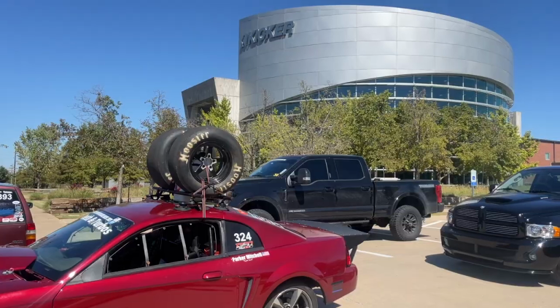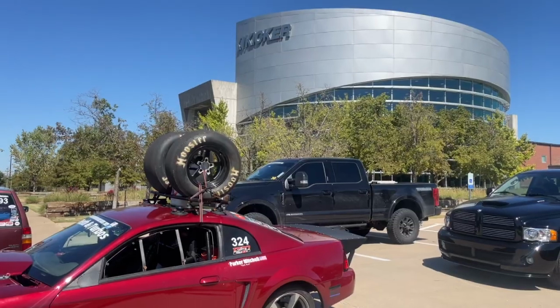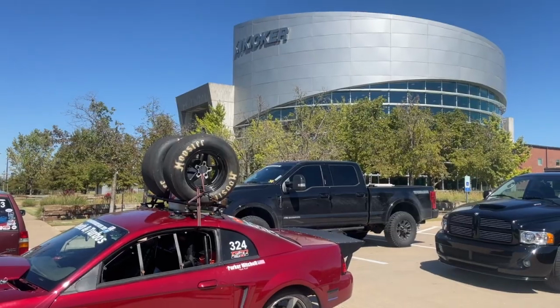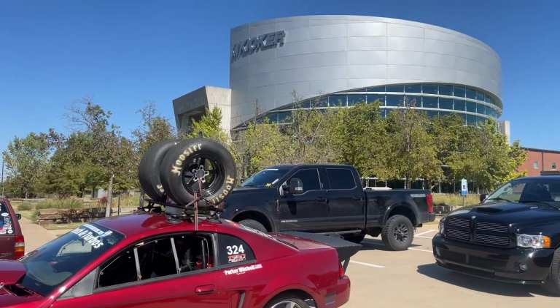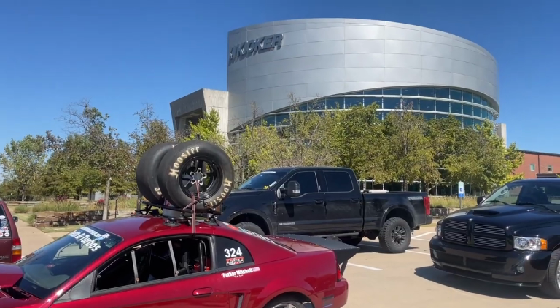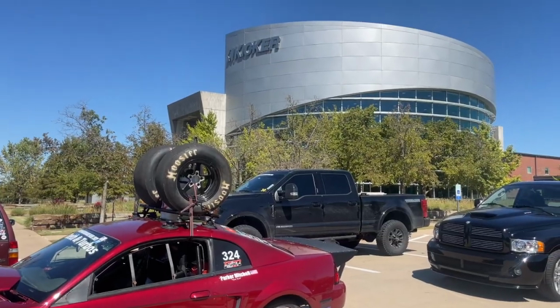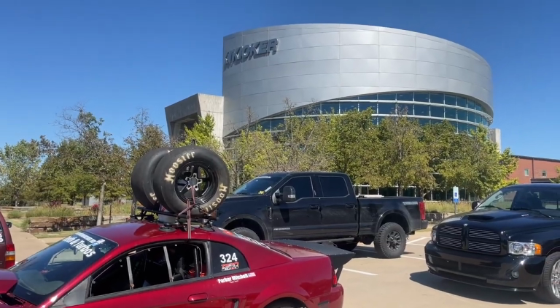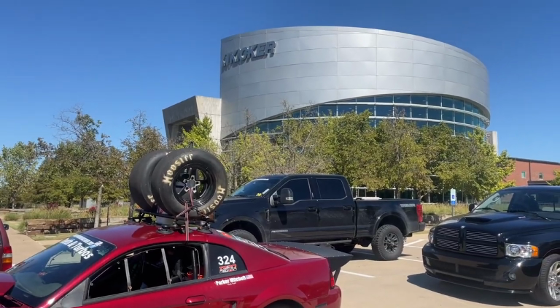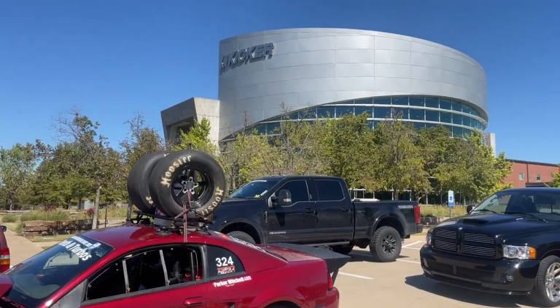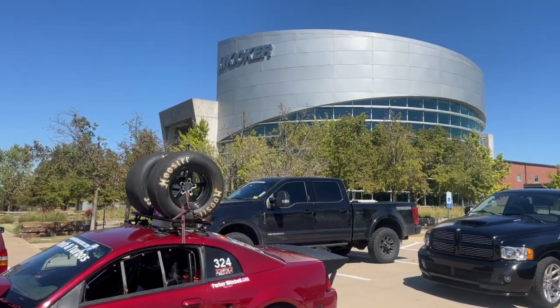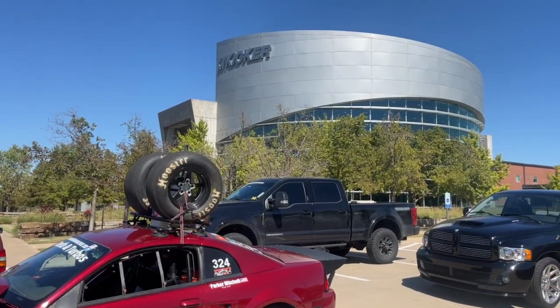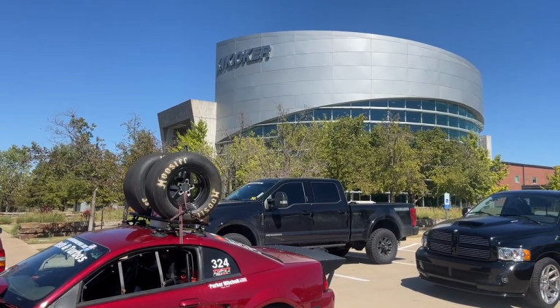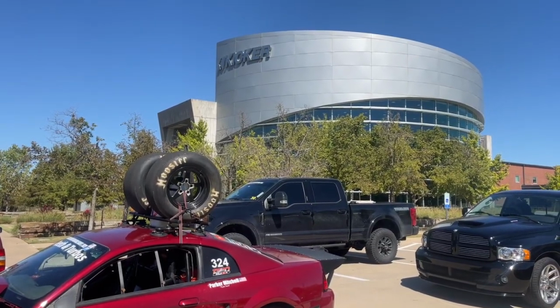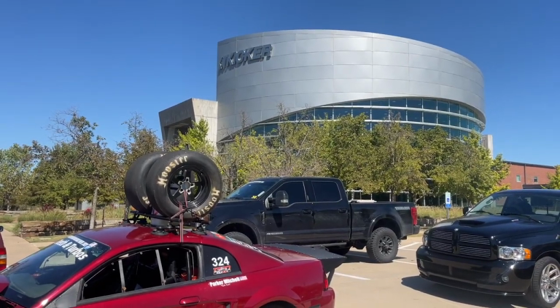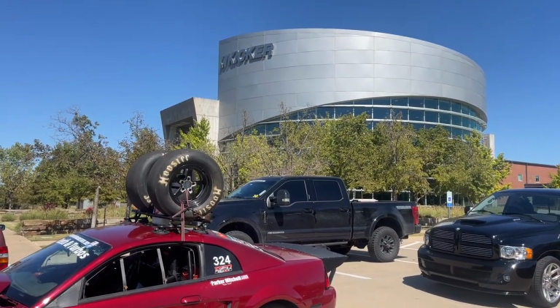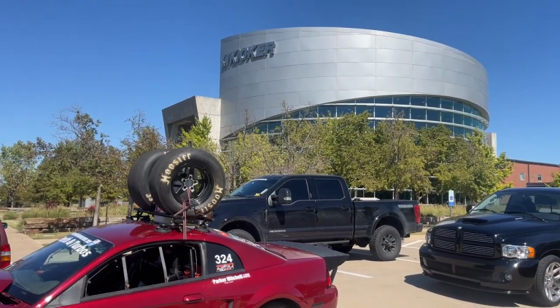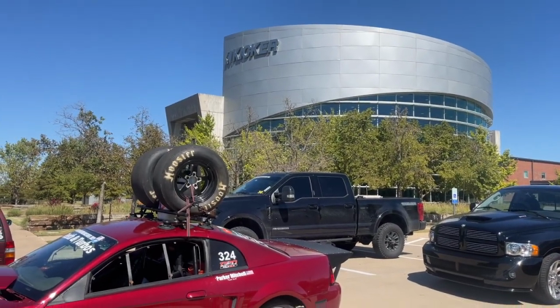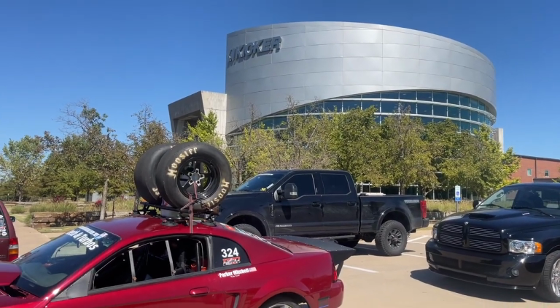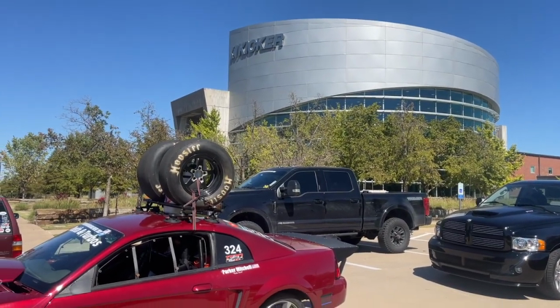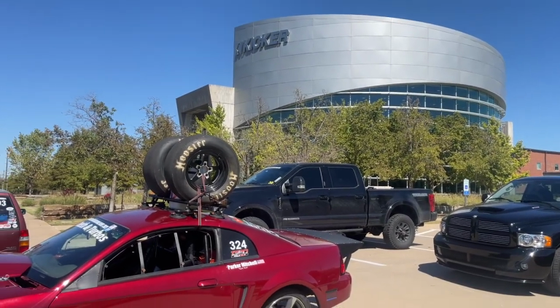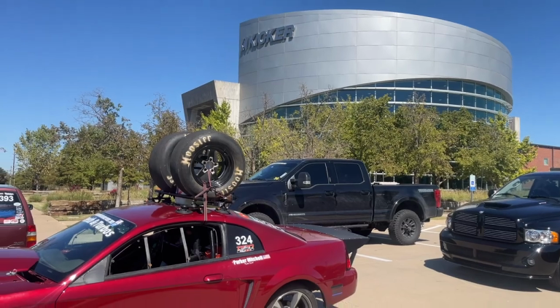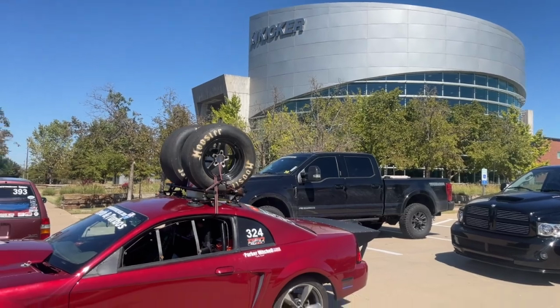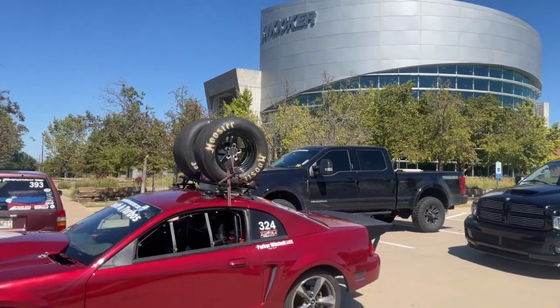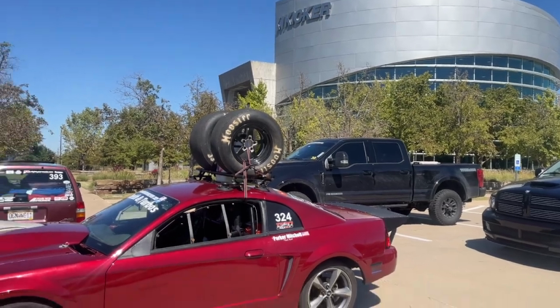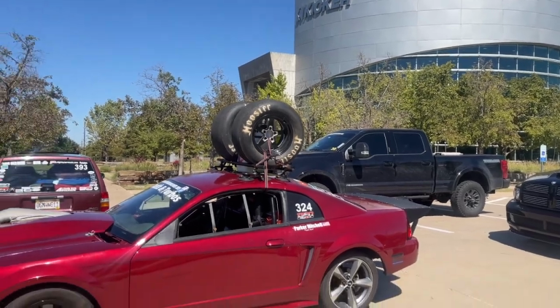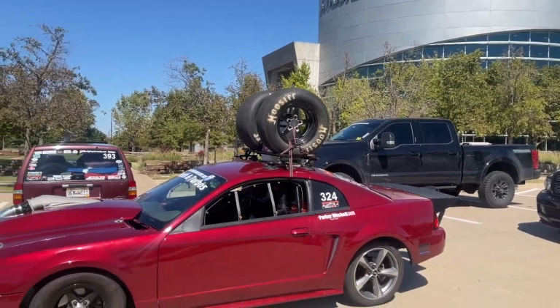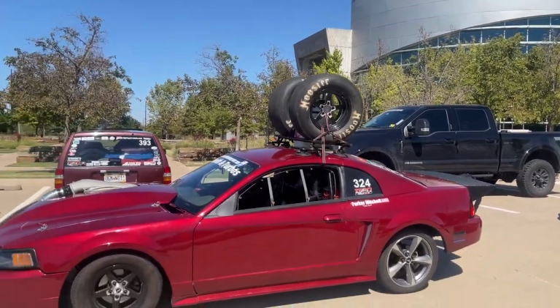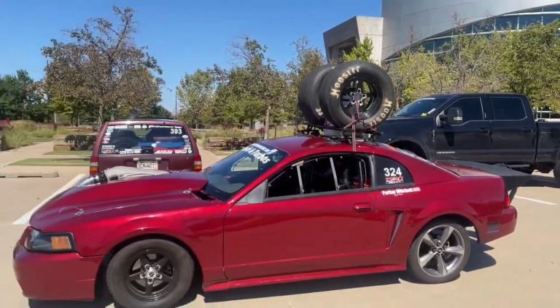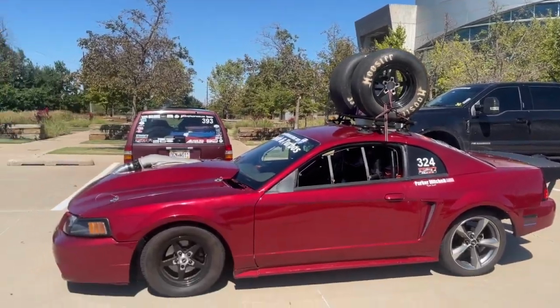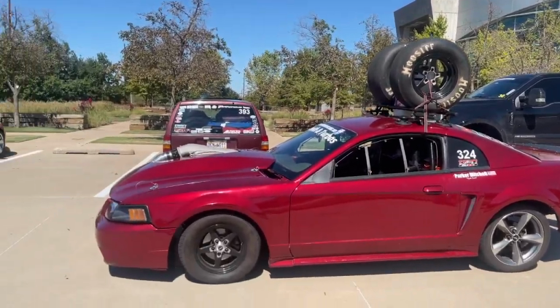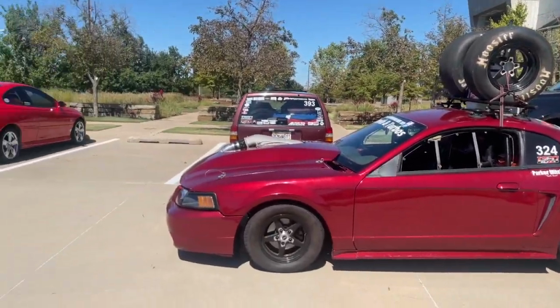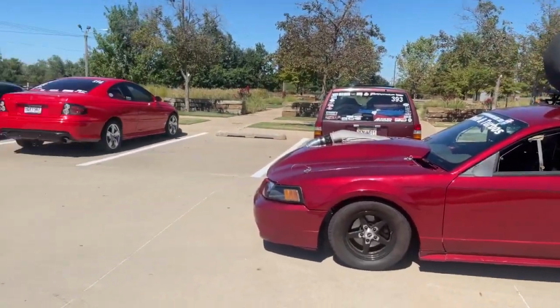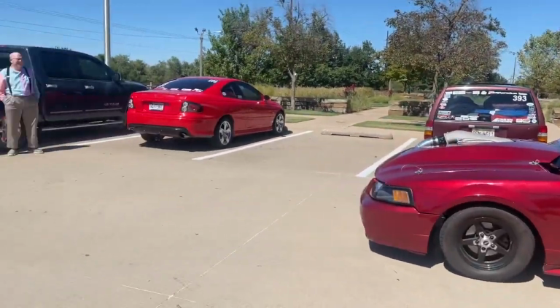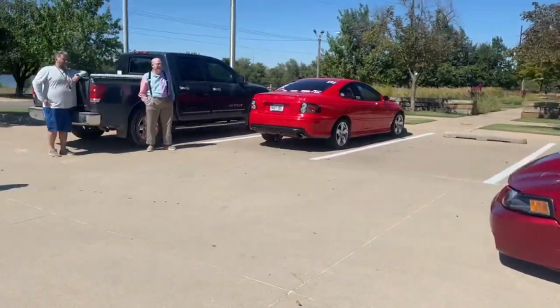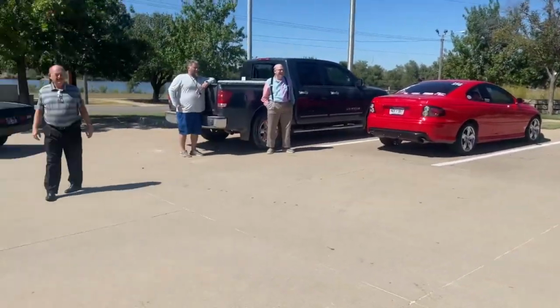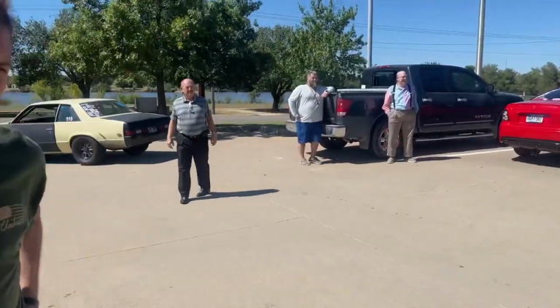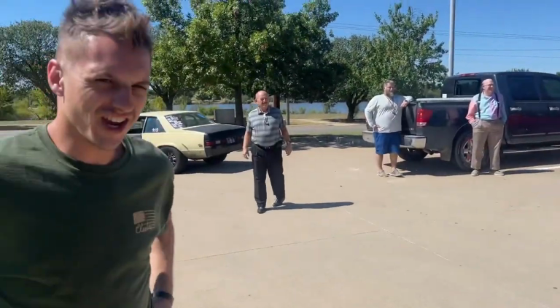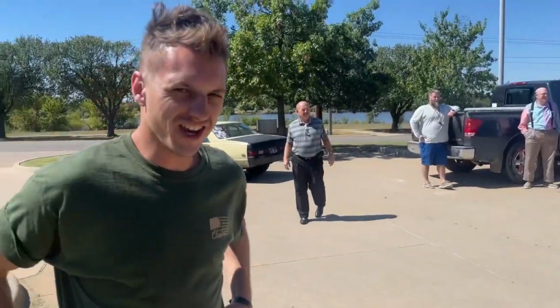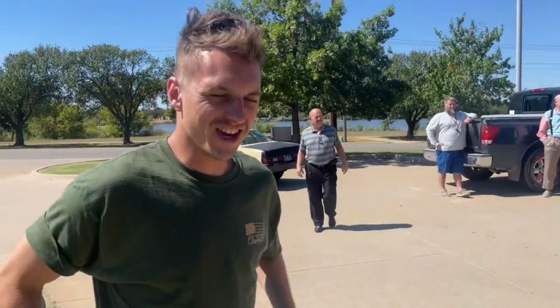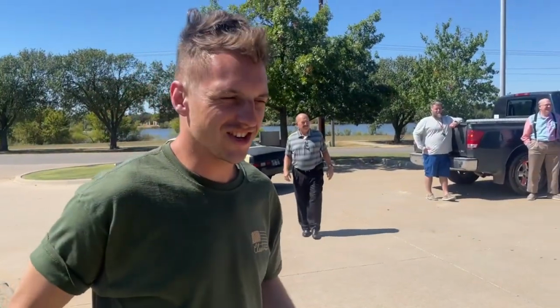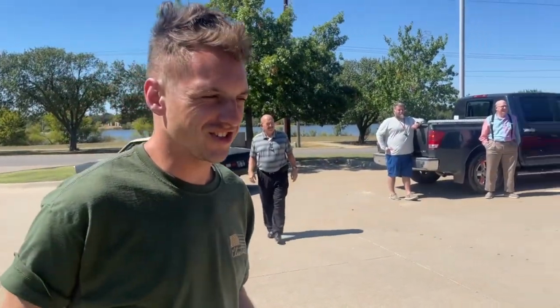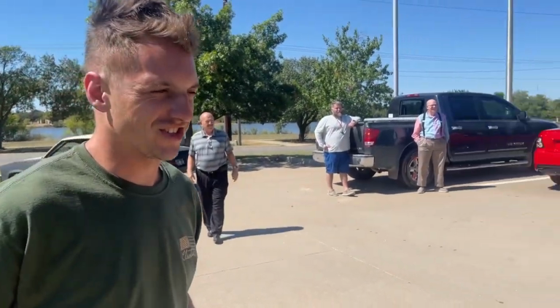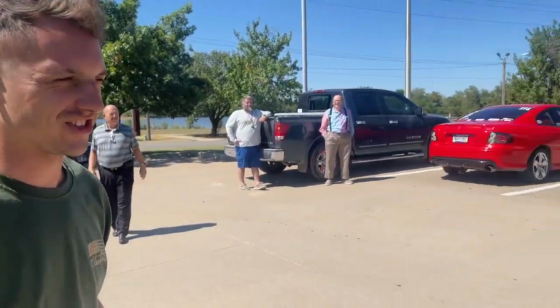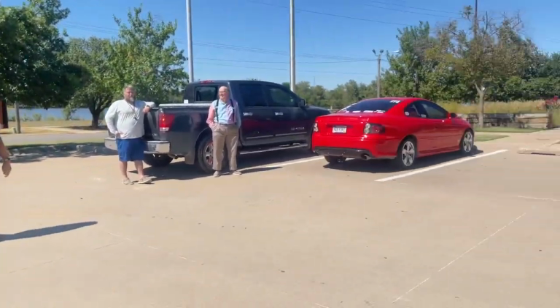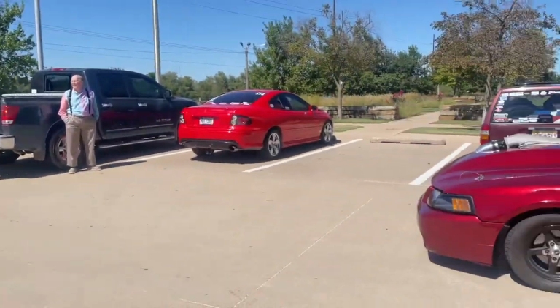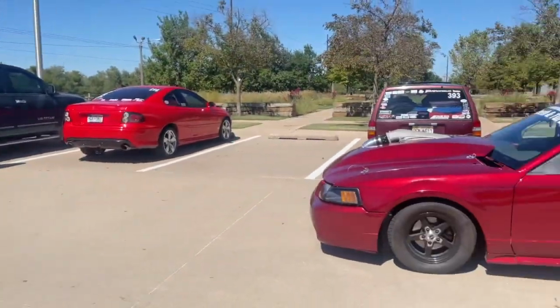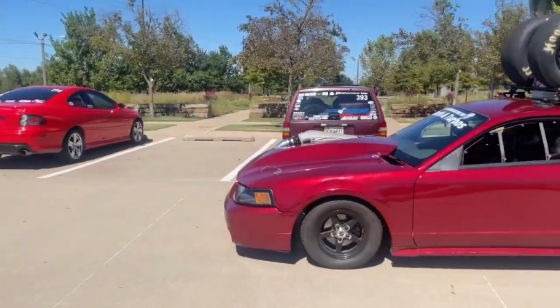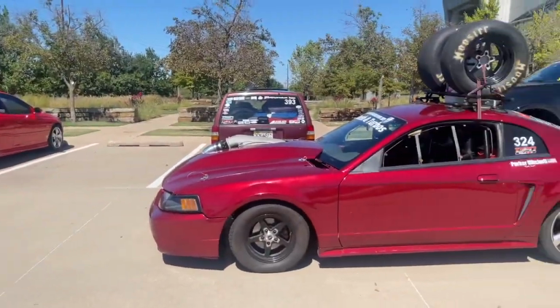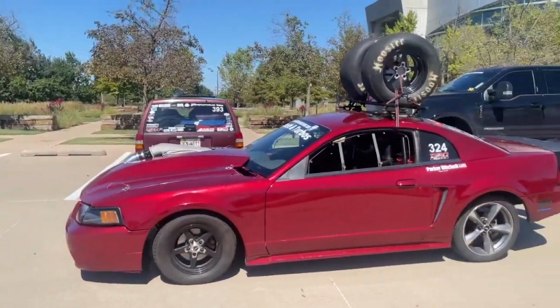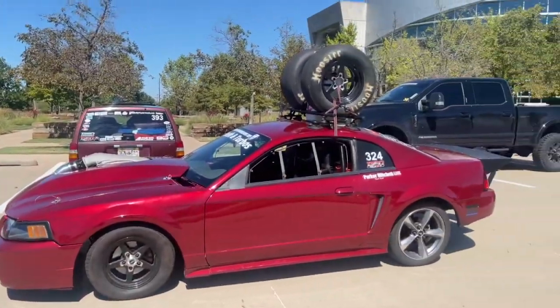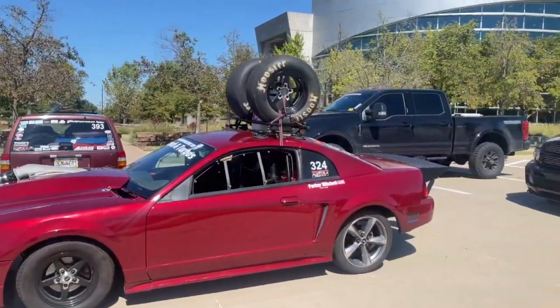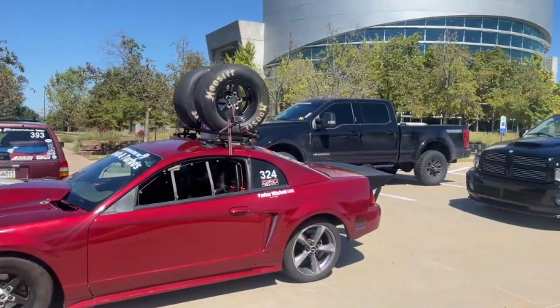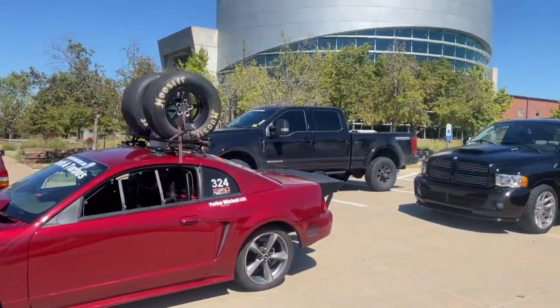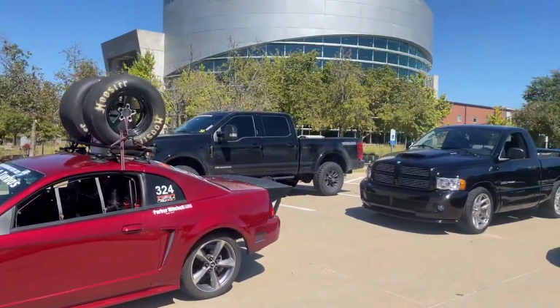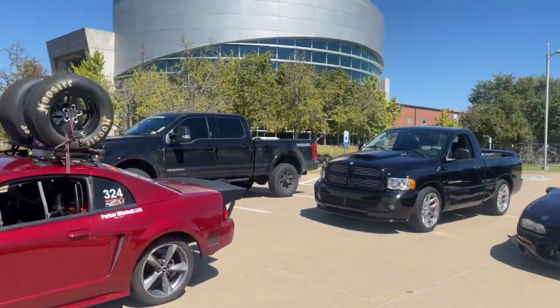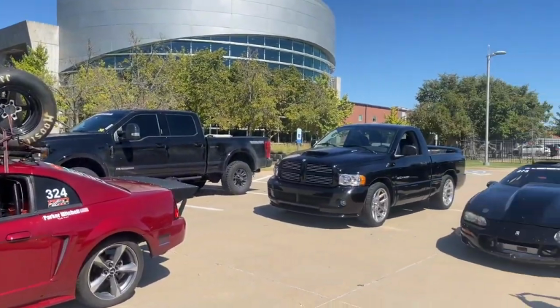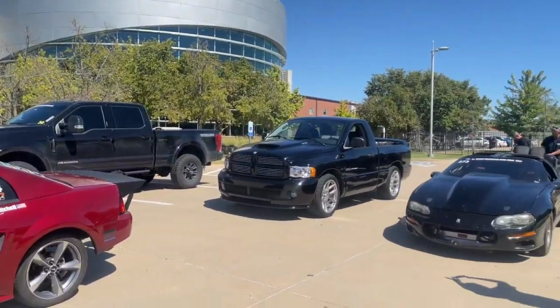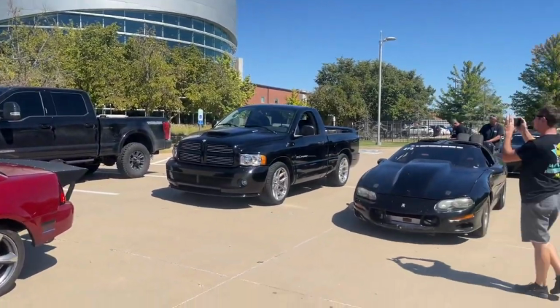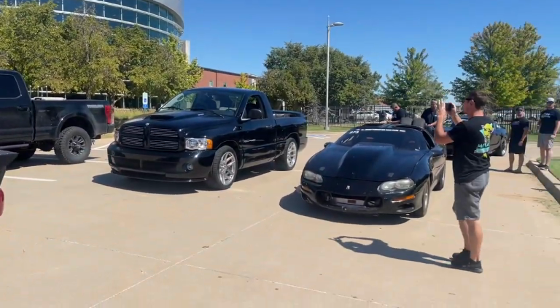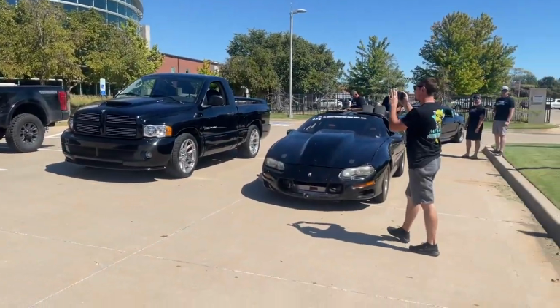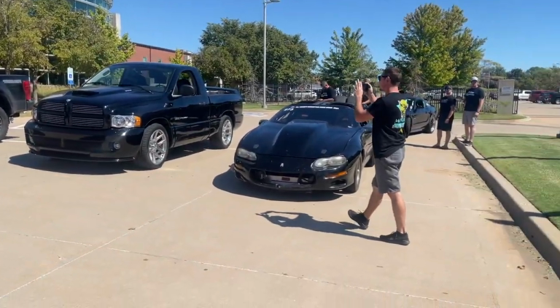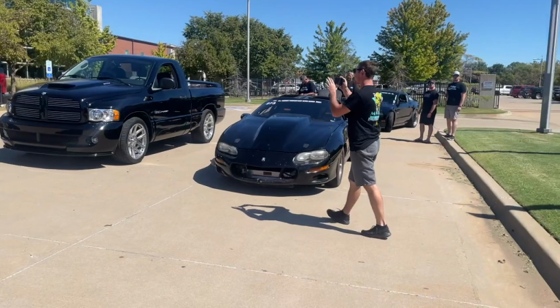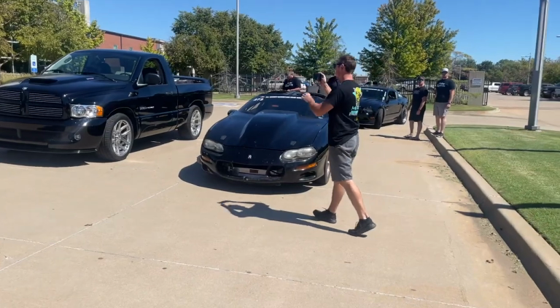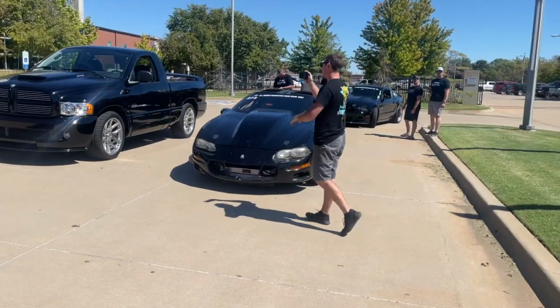Woo! Made it to Kicker headquarters. How about that — picking some 12-inch L7s while we're here?